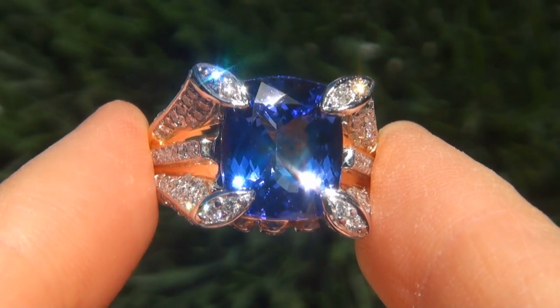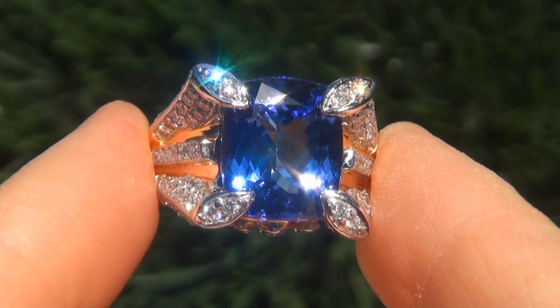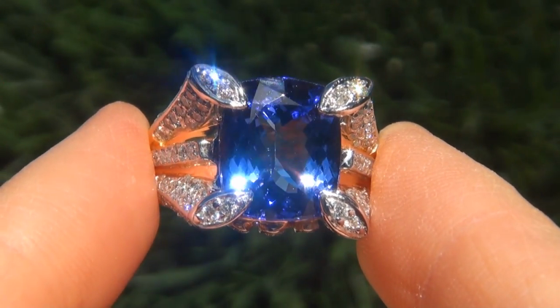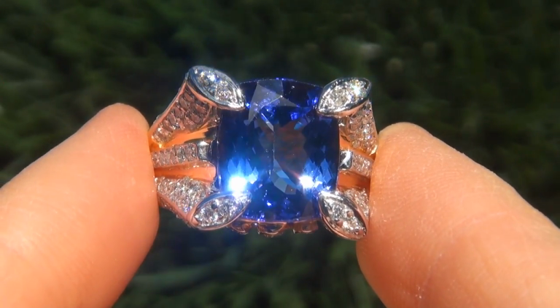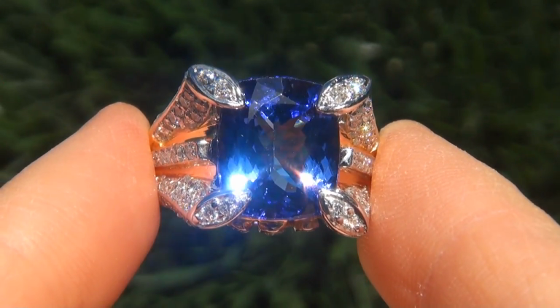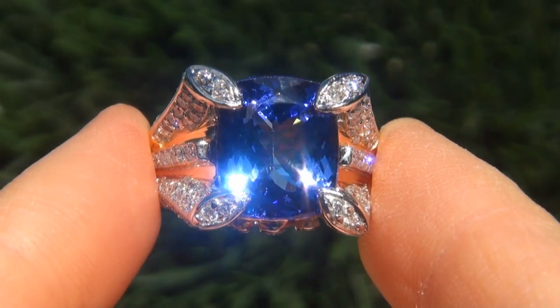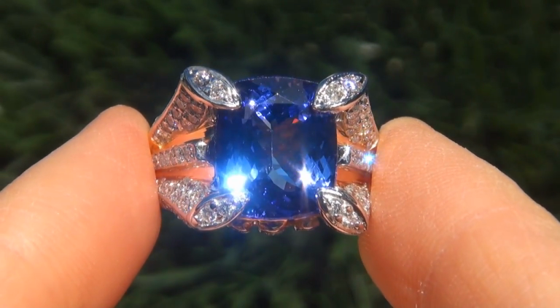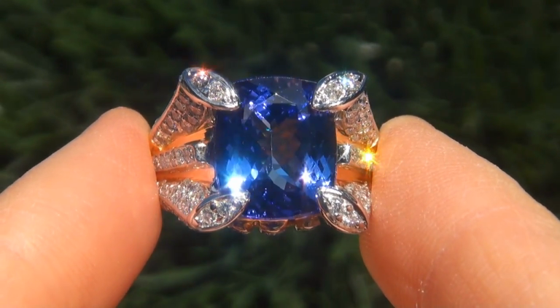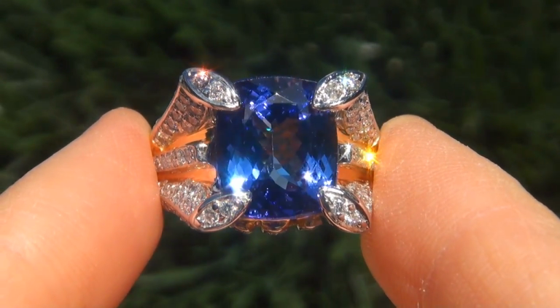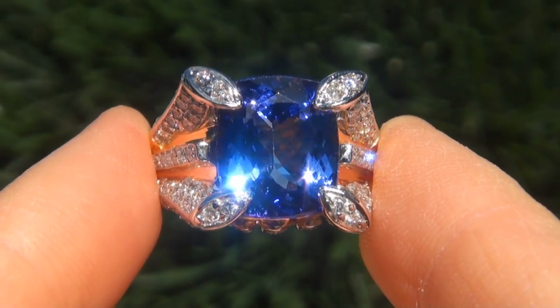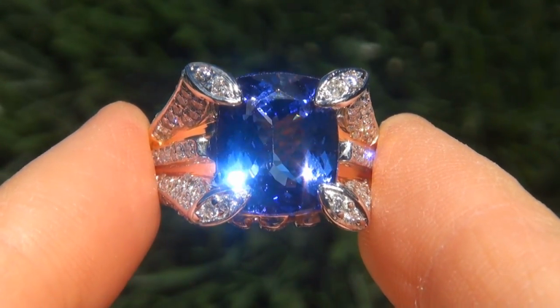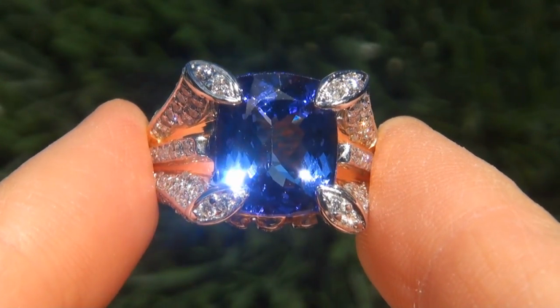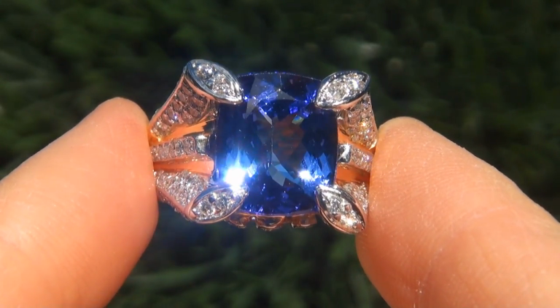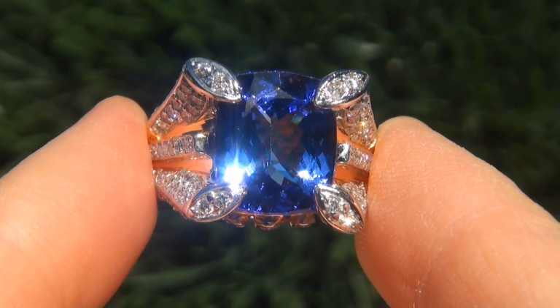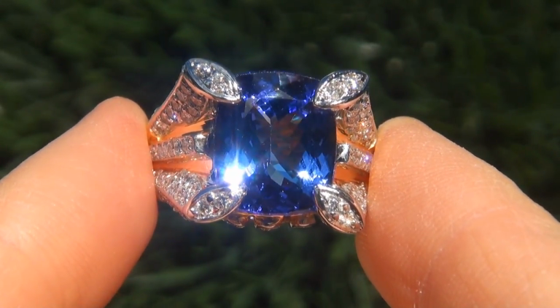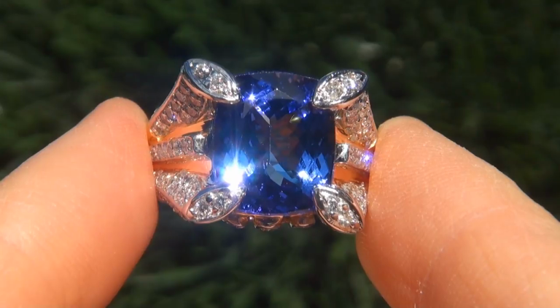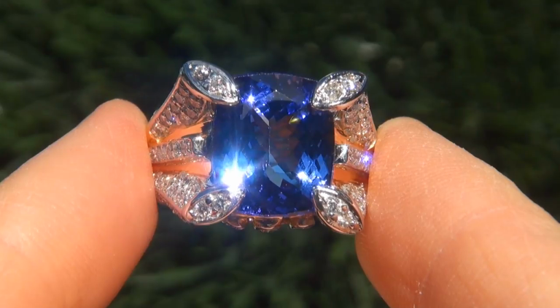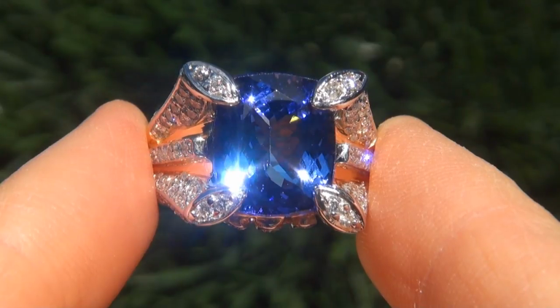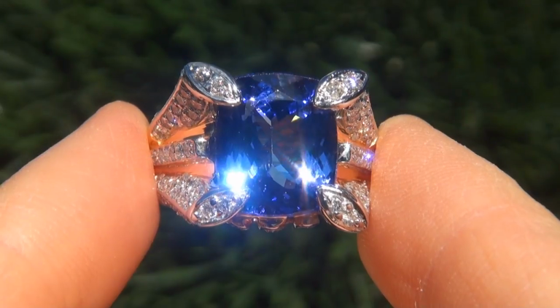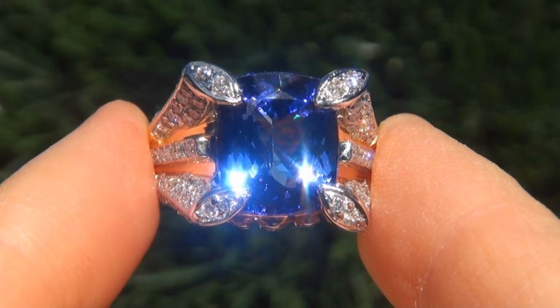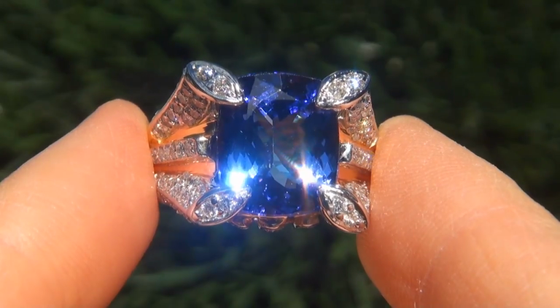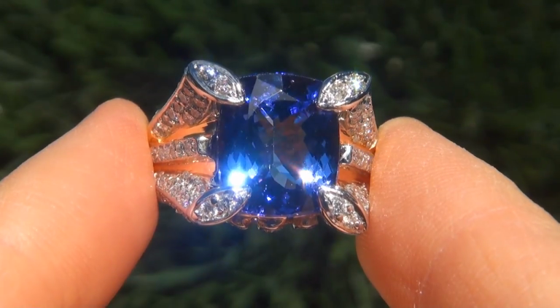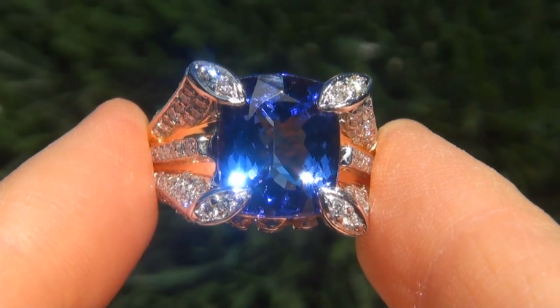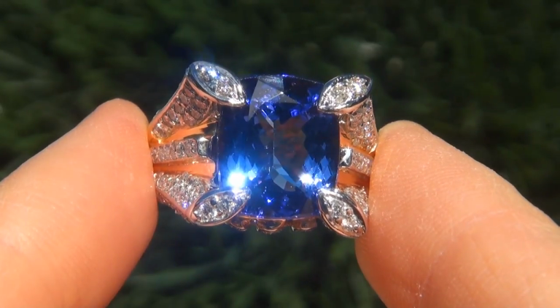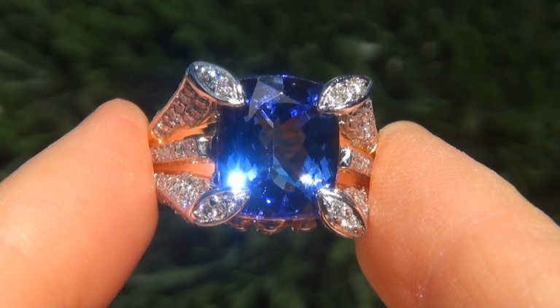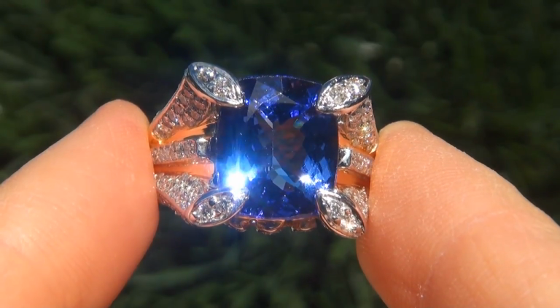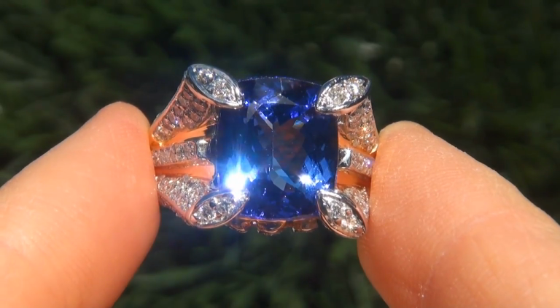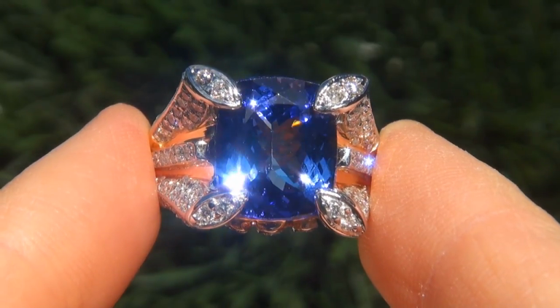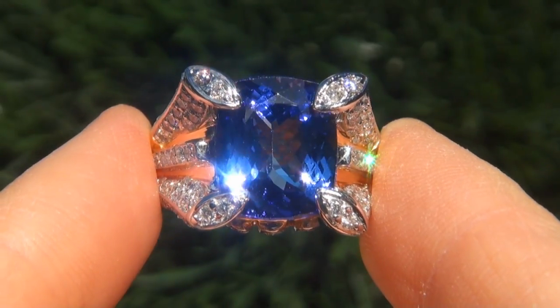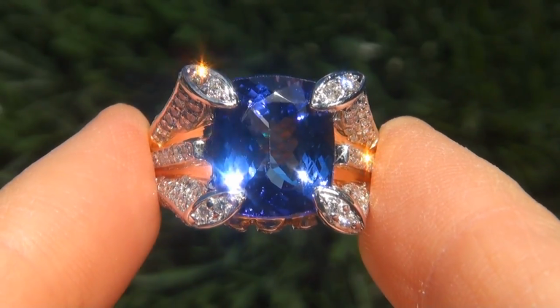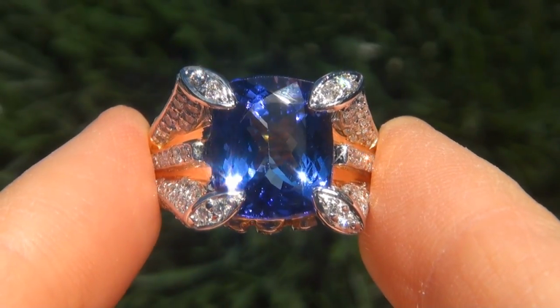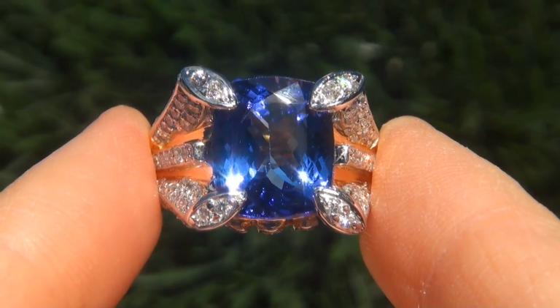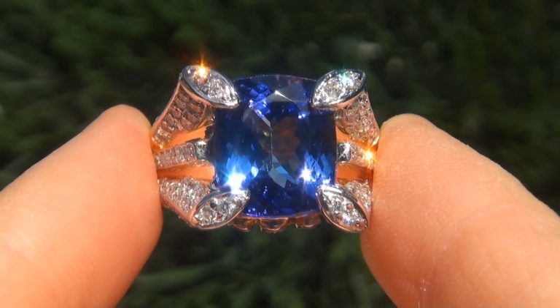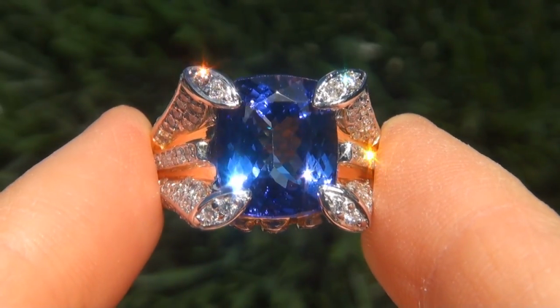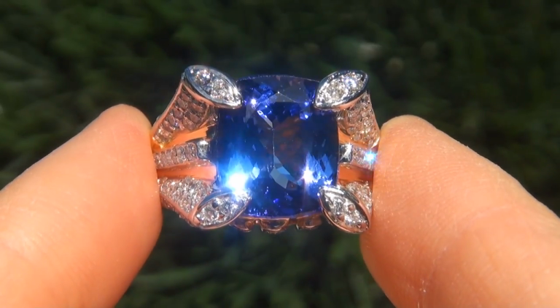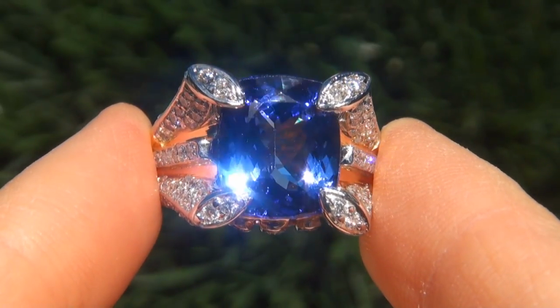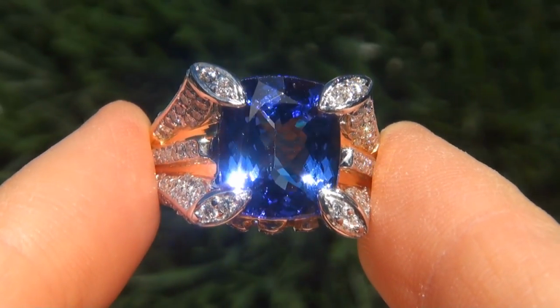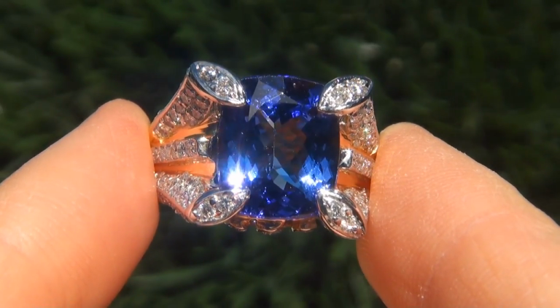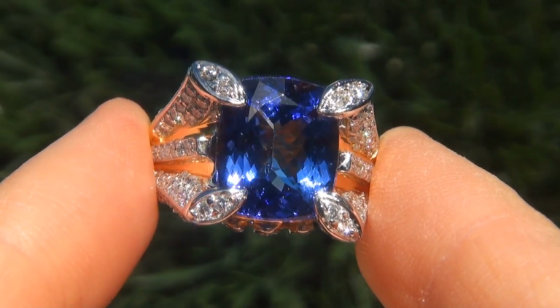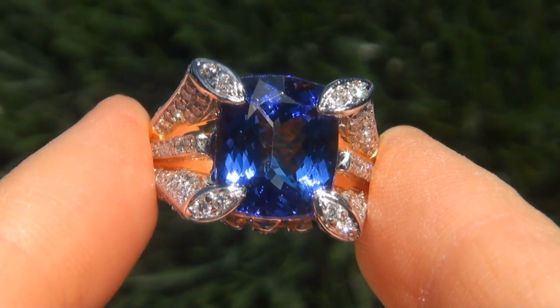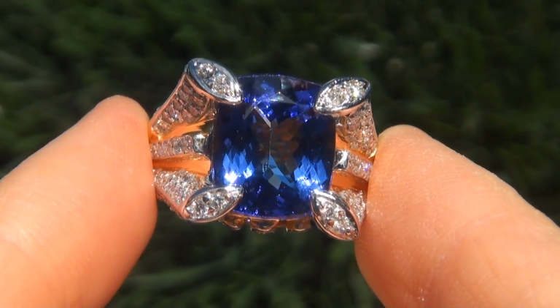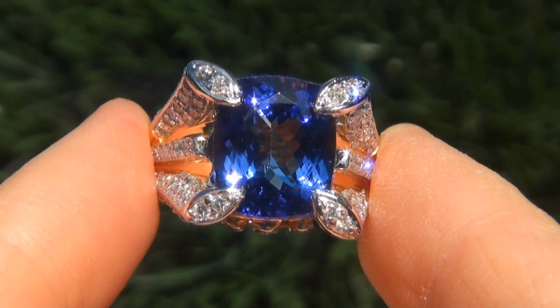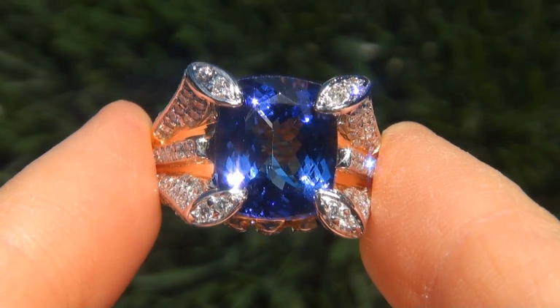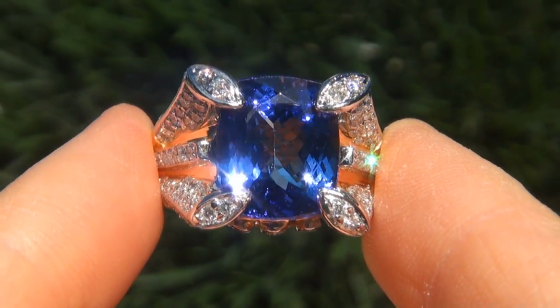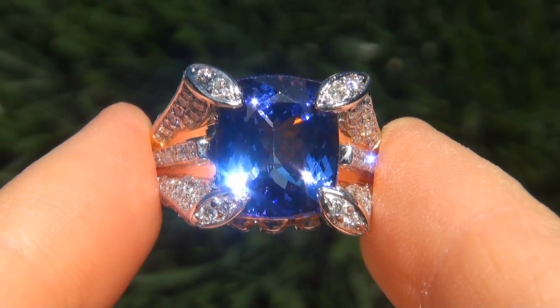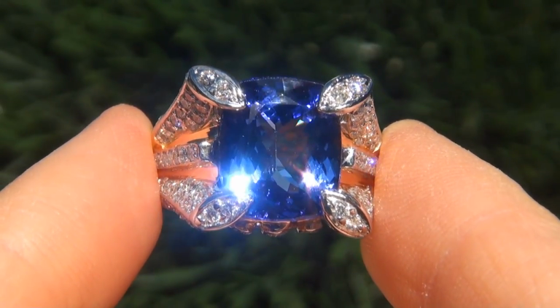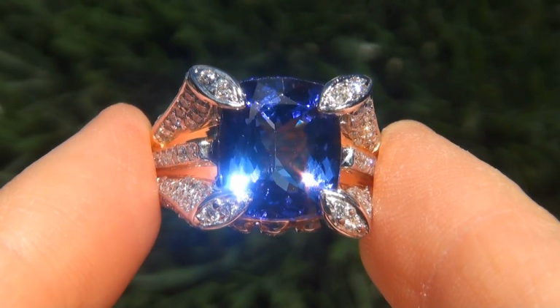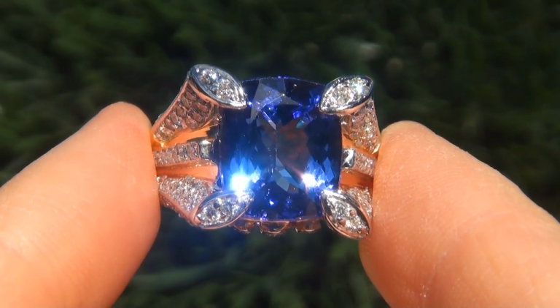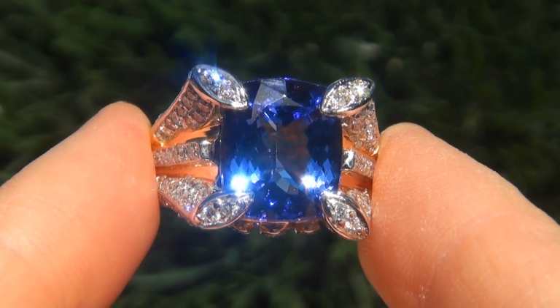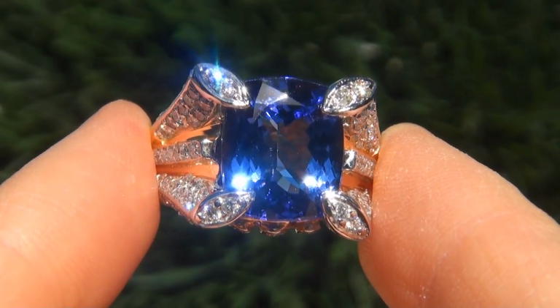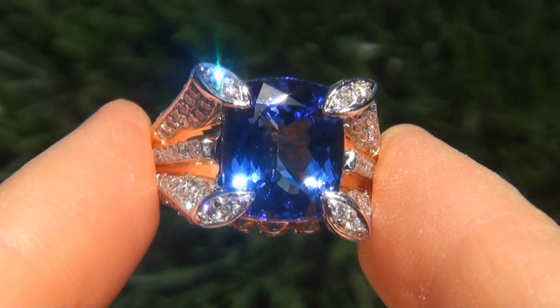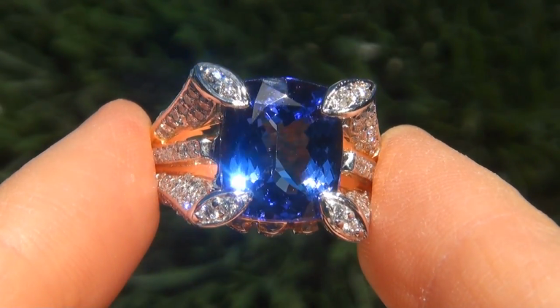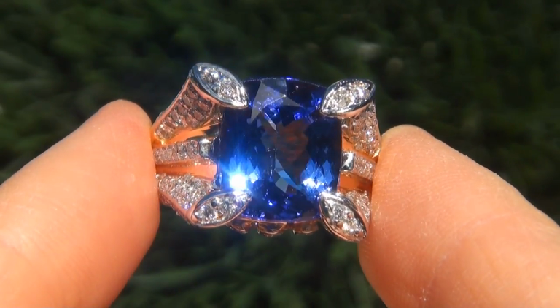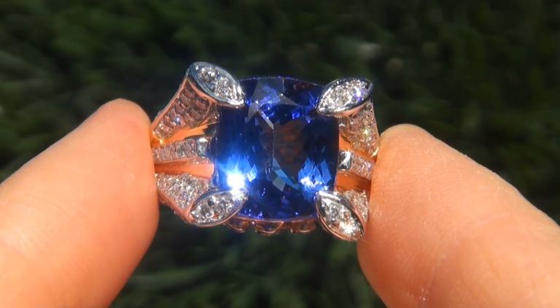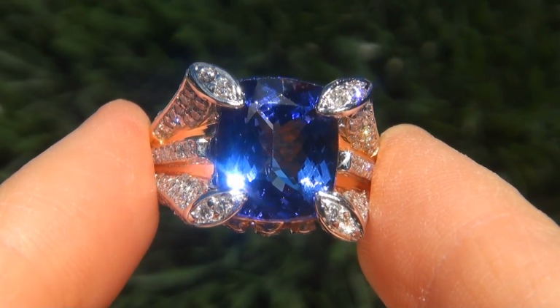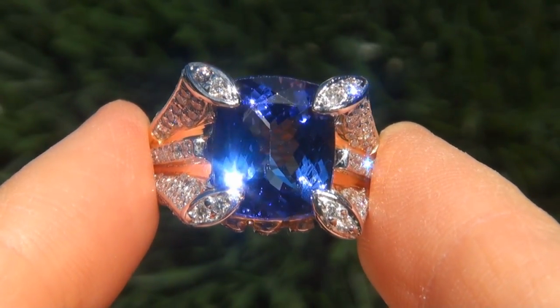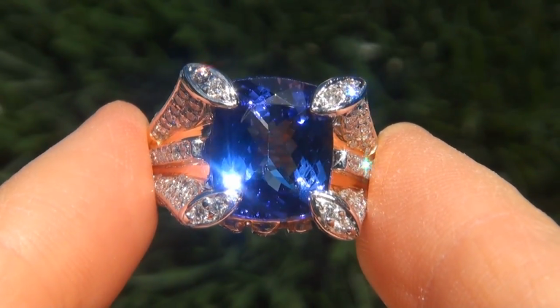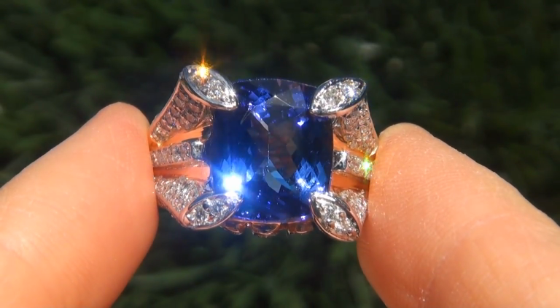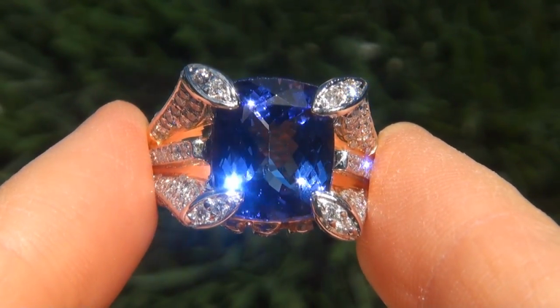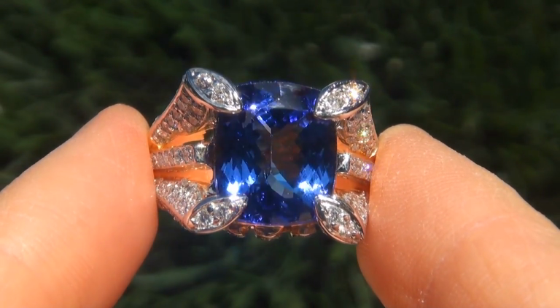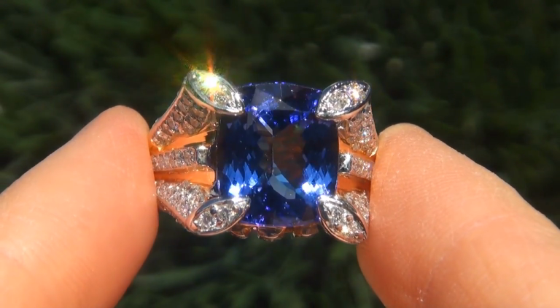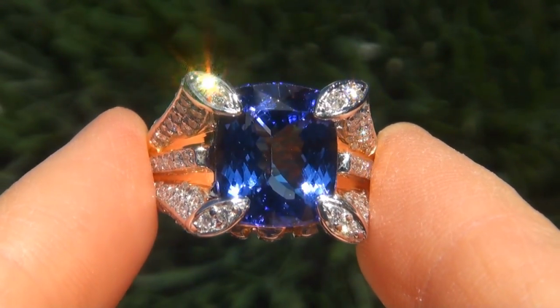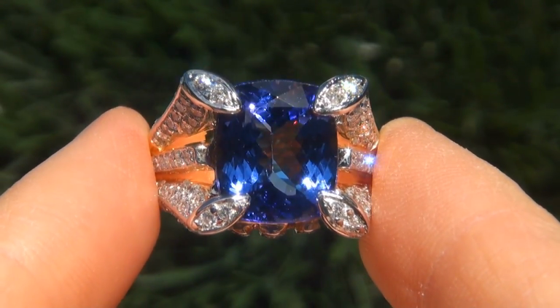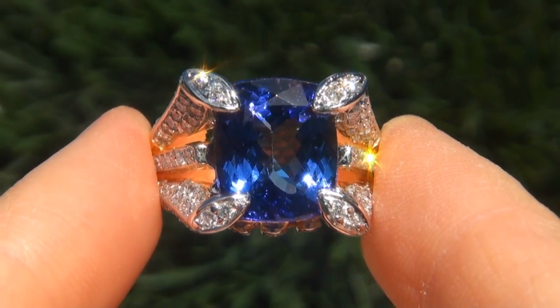As you can imagine, our consignor paid an absolute fortune for this ring, and is hopeful to recover at least $41,000.